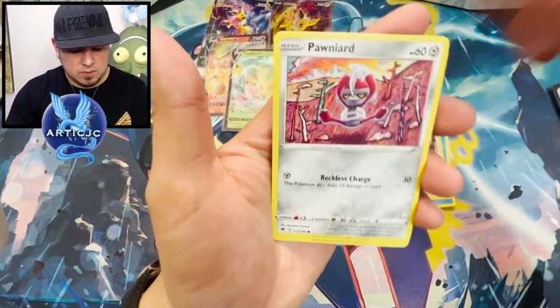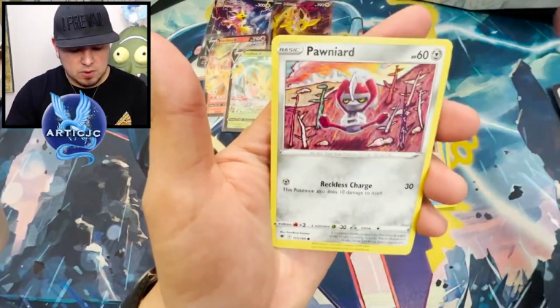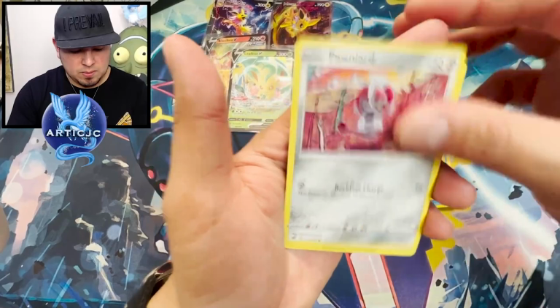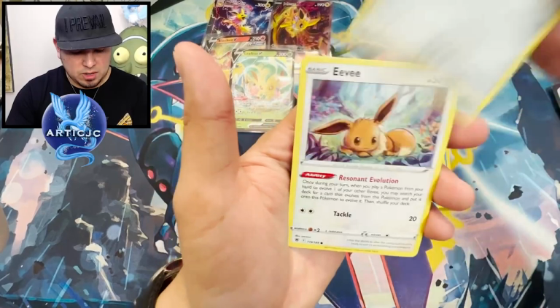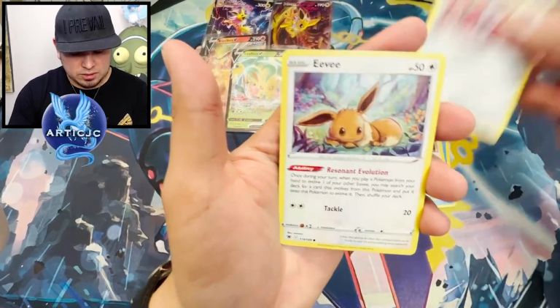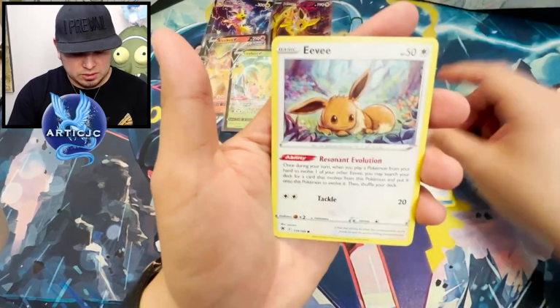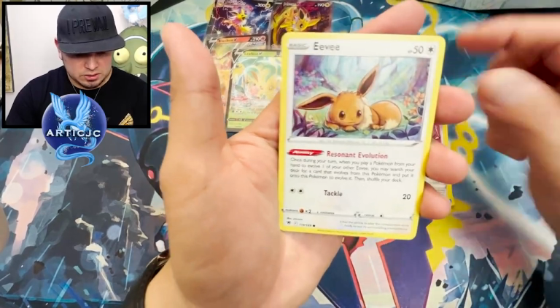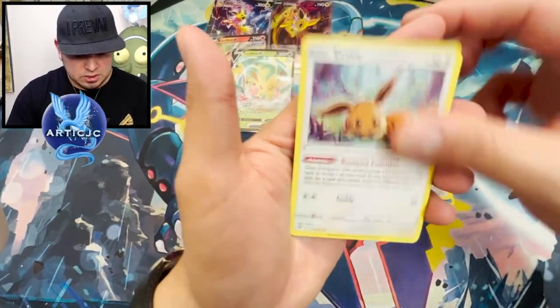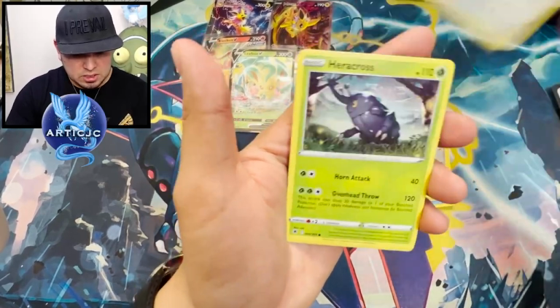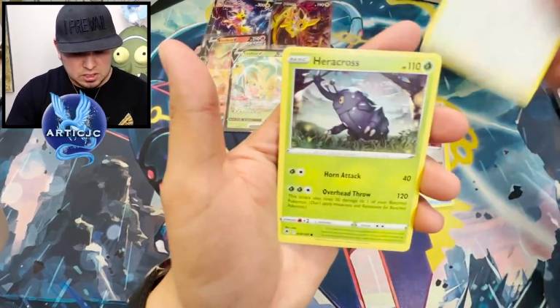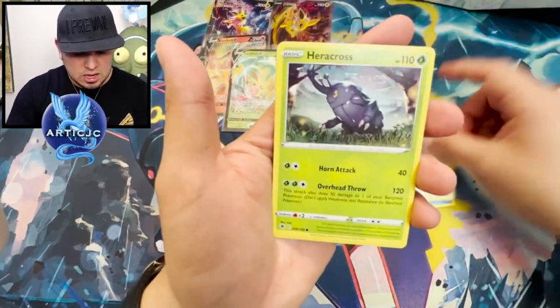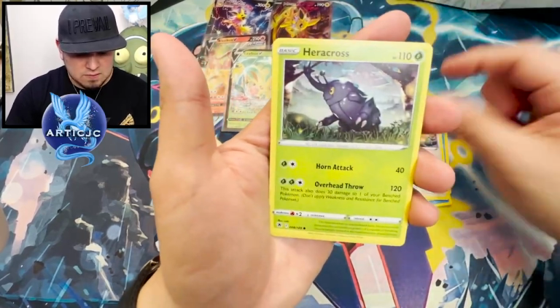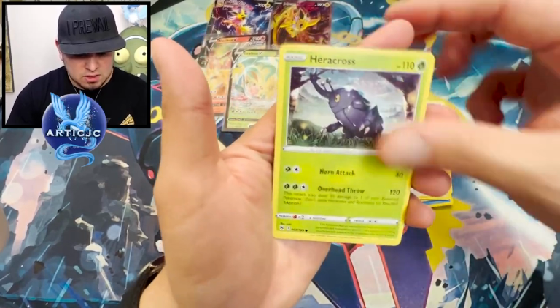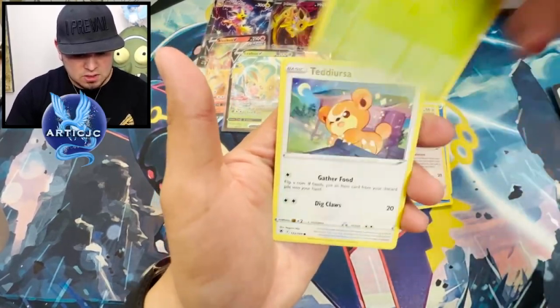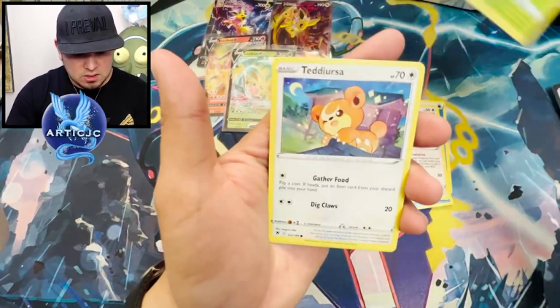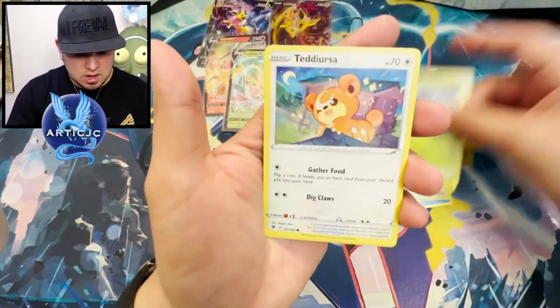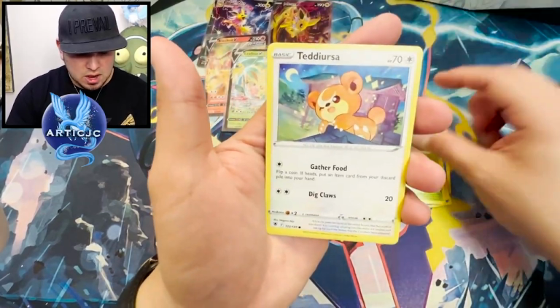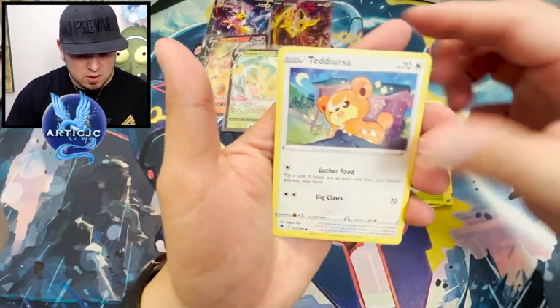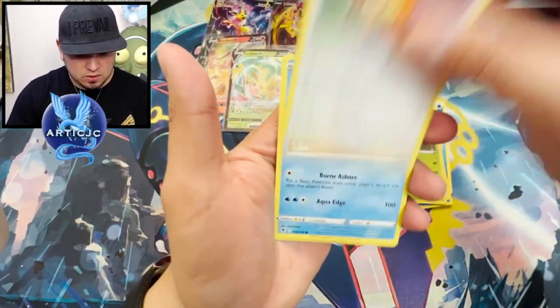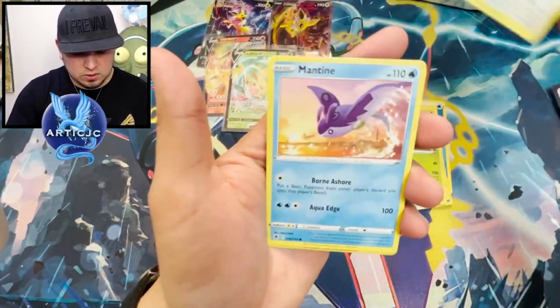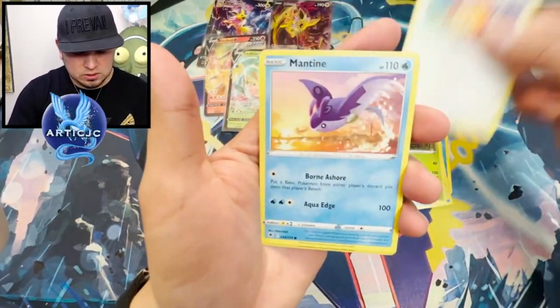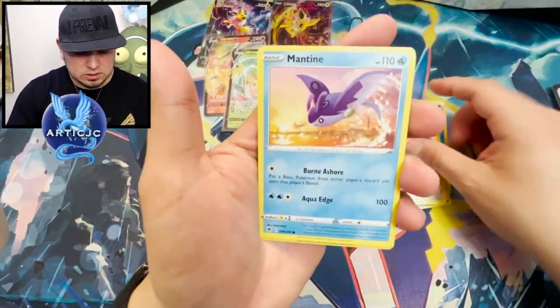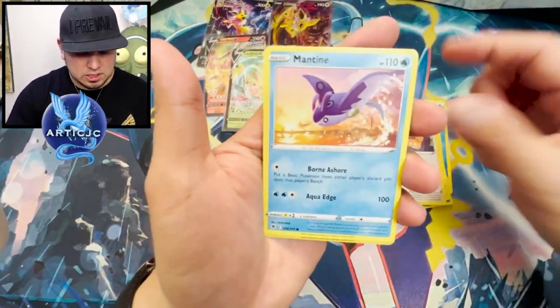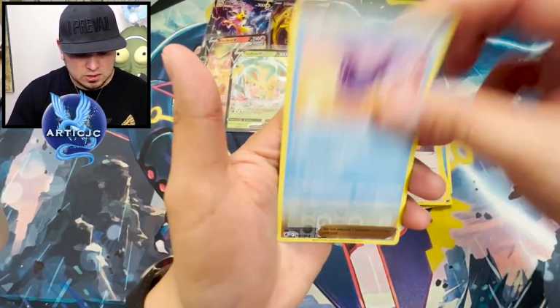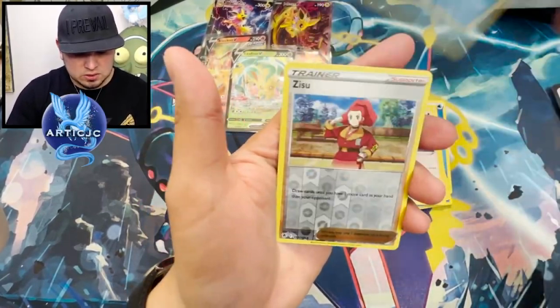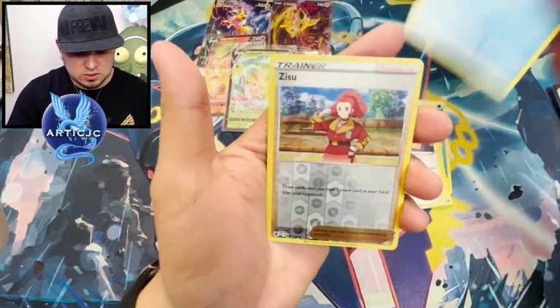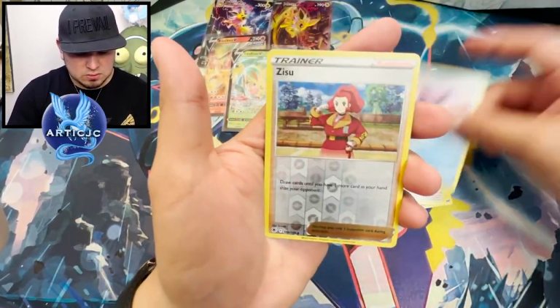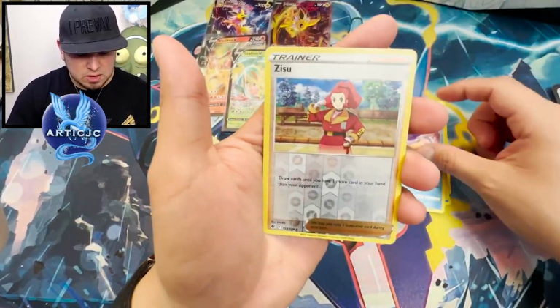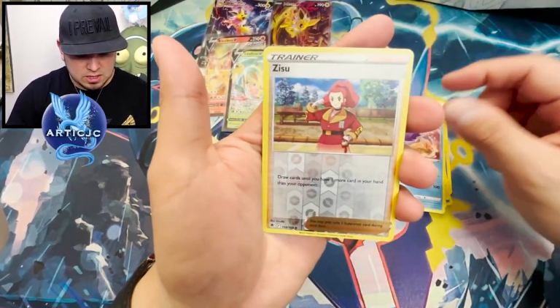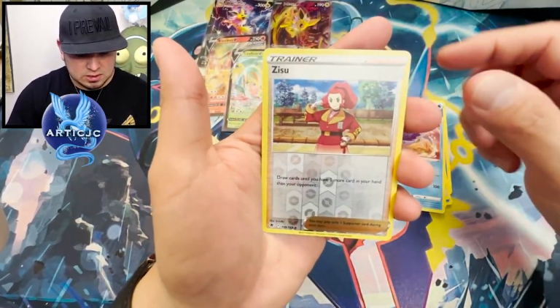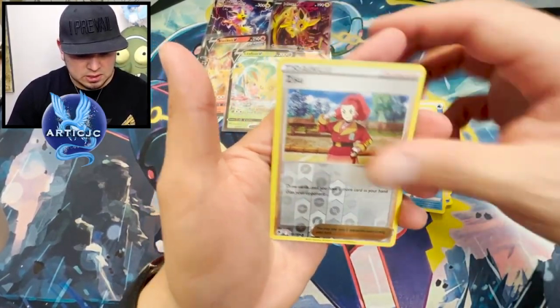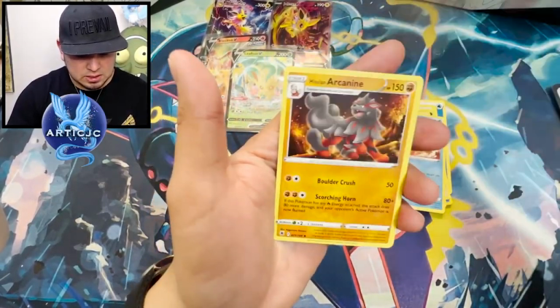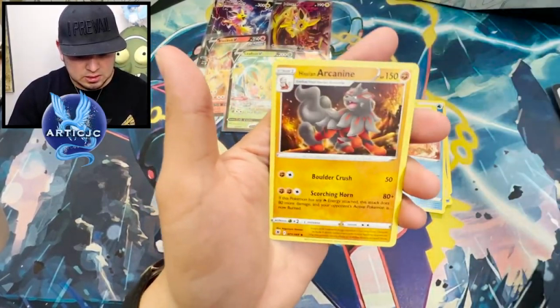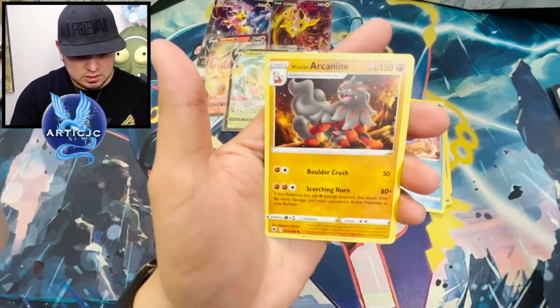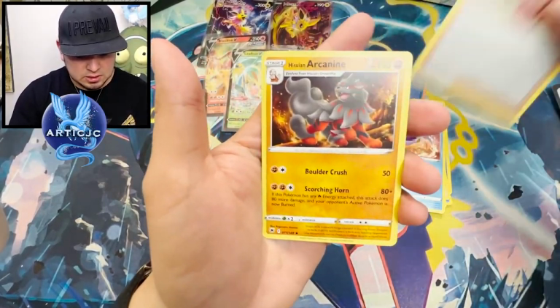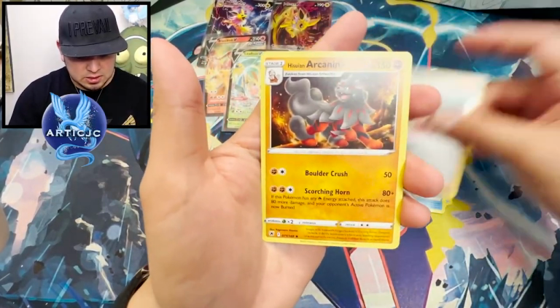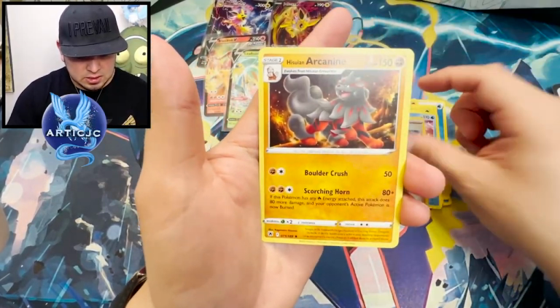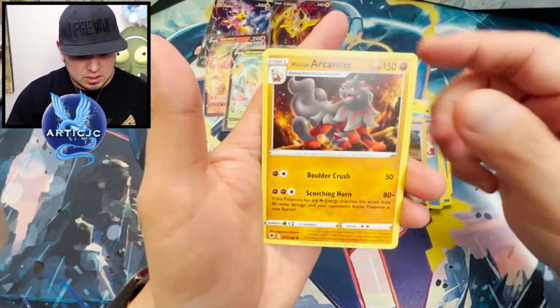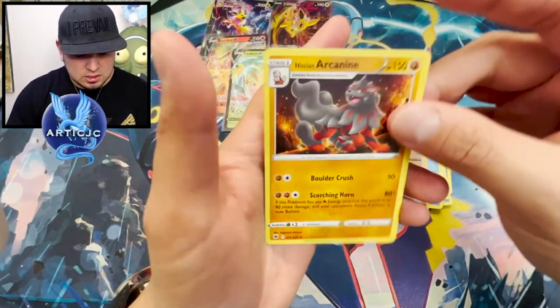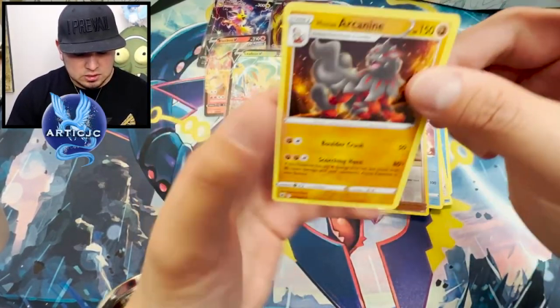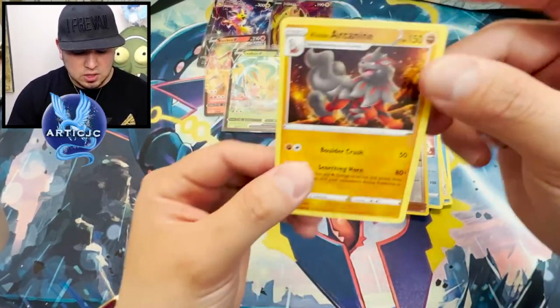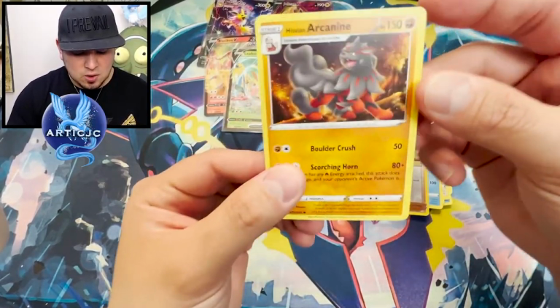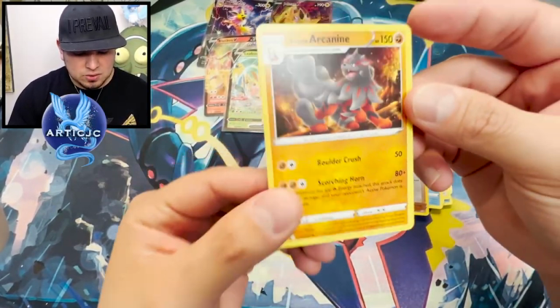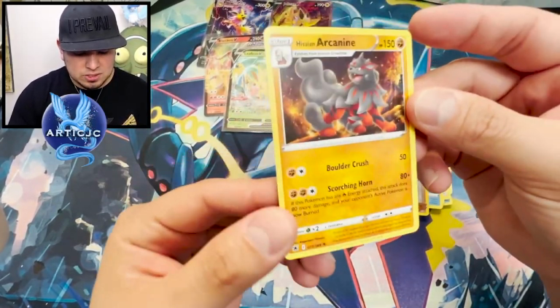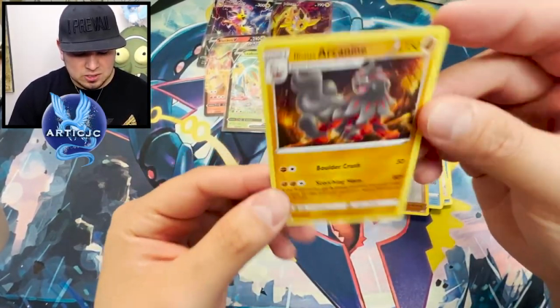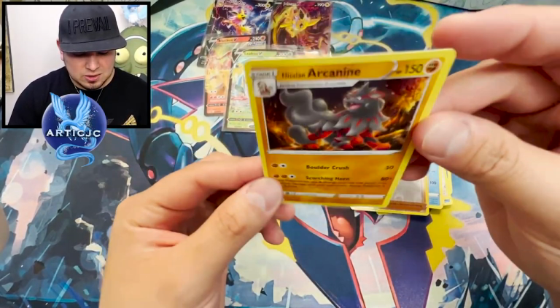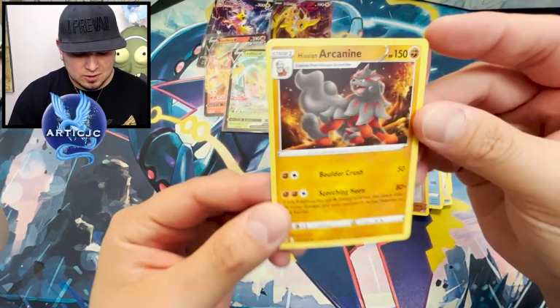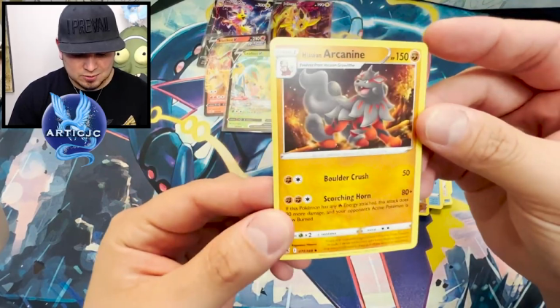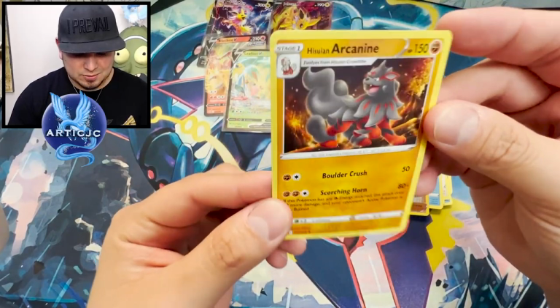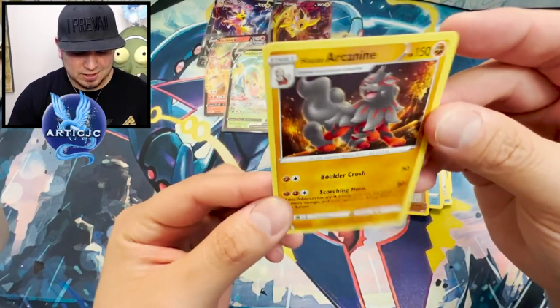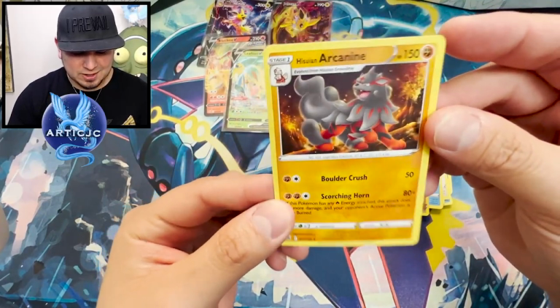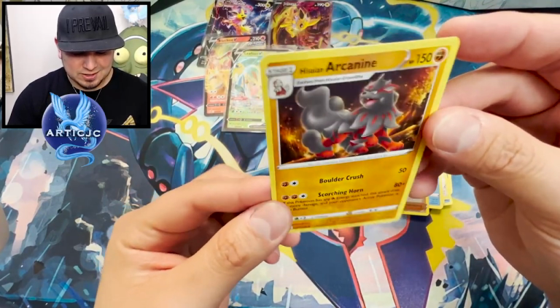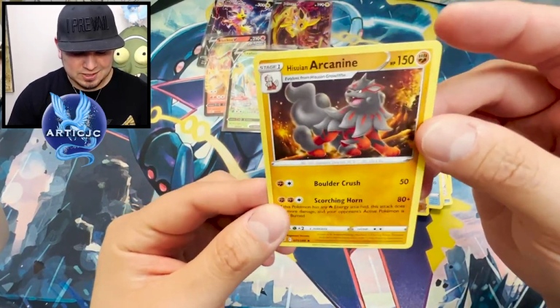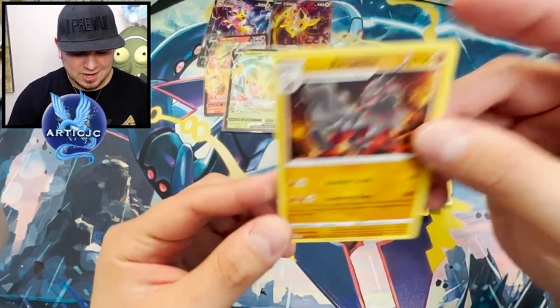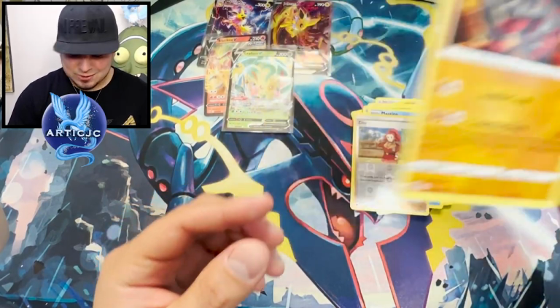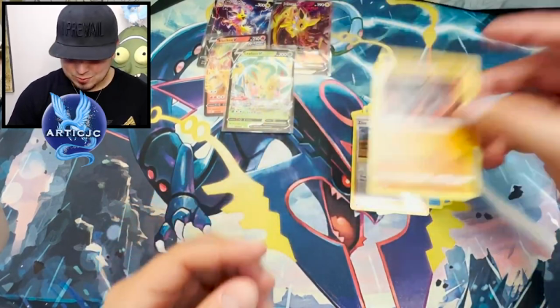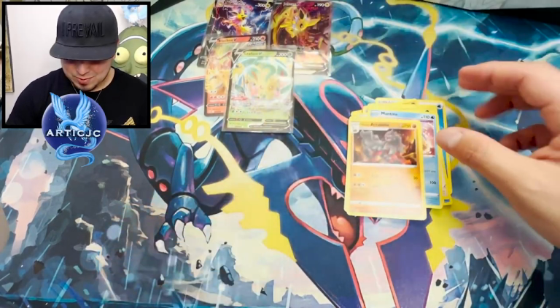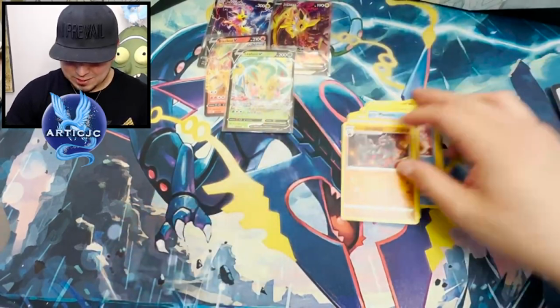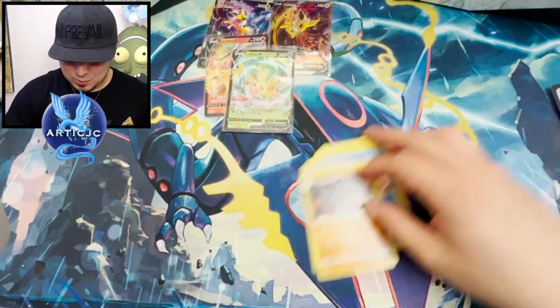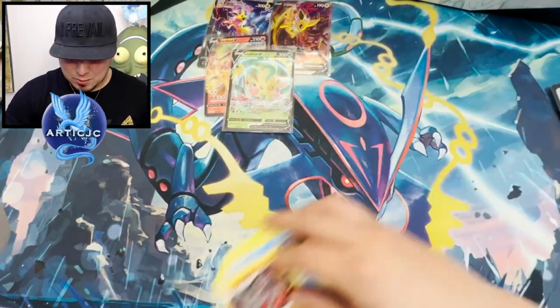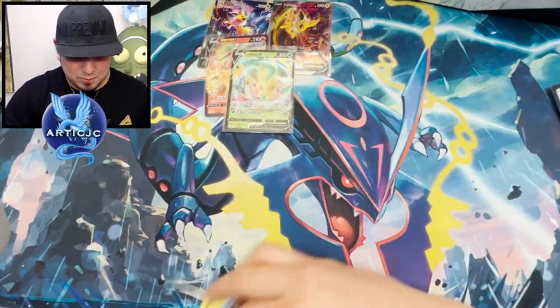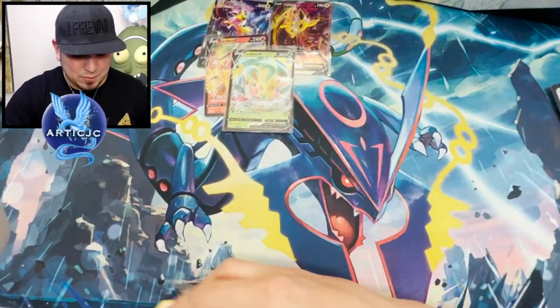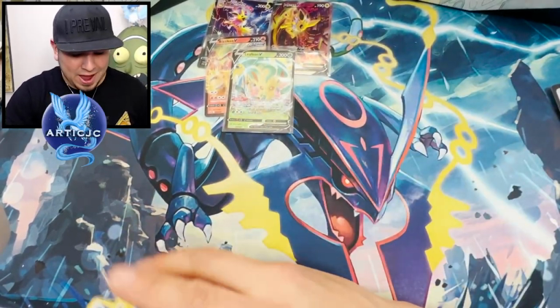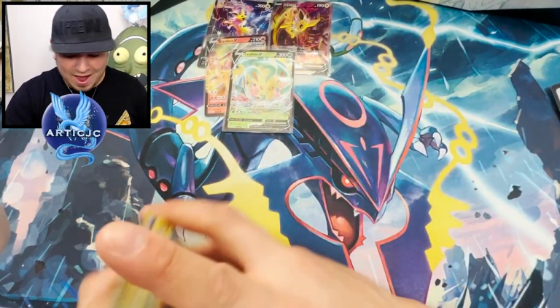Come on, Ponyard, Eevee, Heracross, Teddy Ursa, Mantine. These Astral packs were bad. Overall, we pulled two hits.